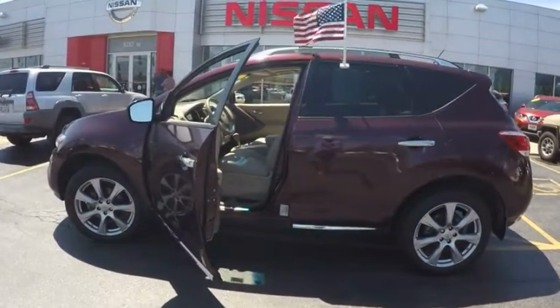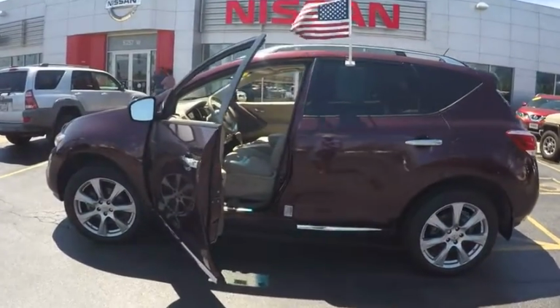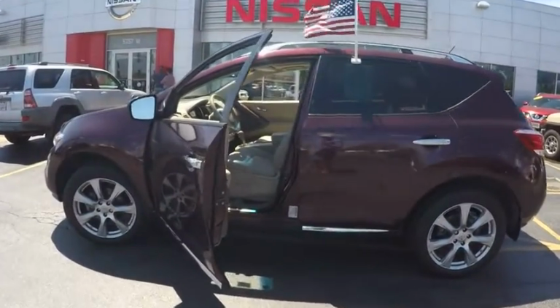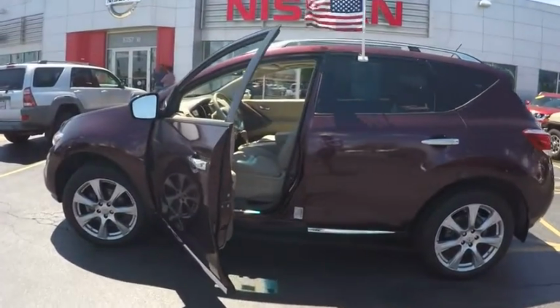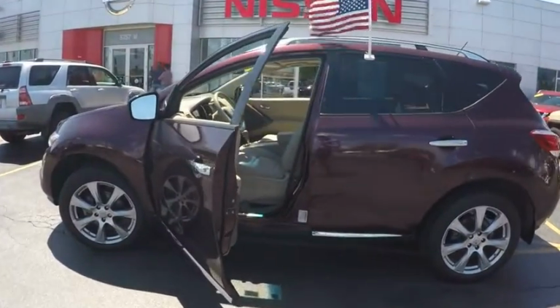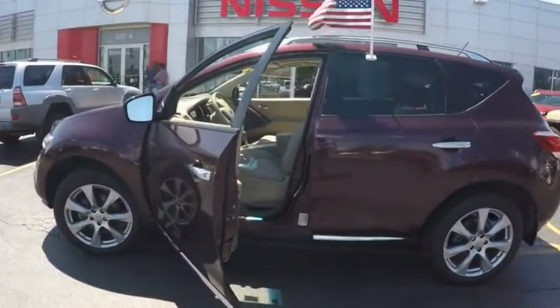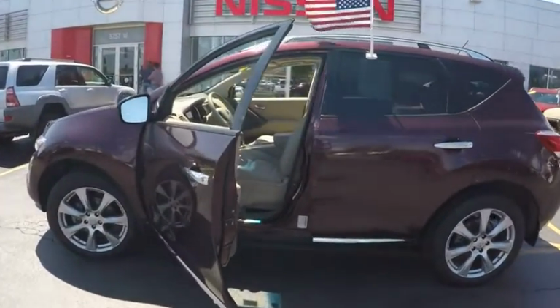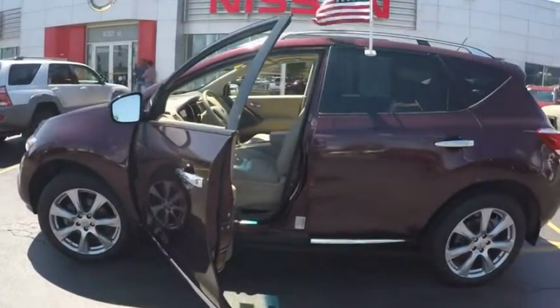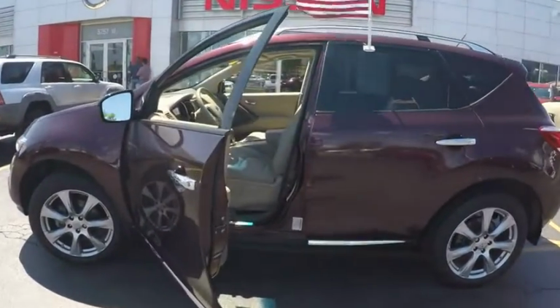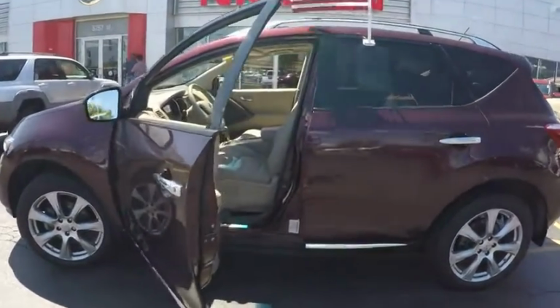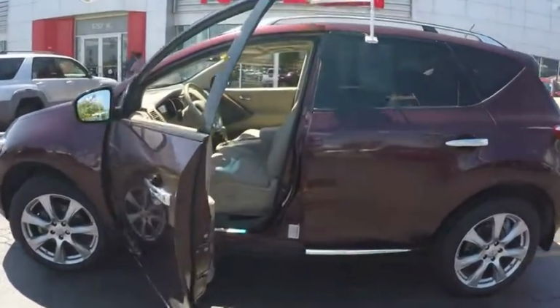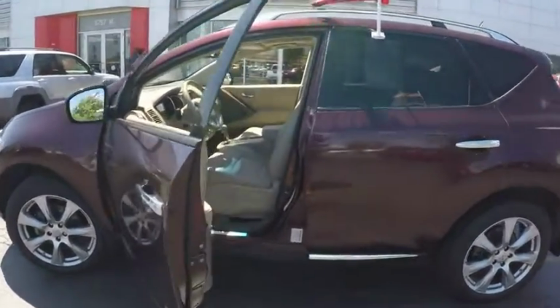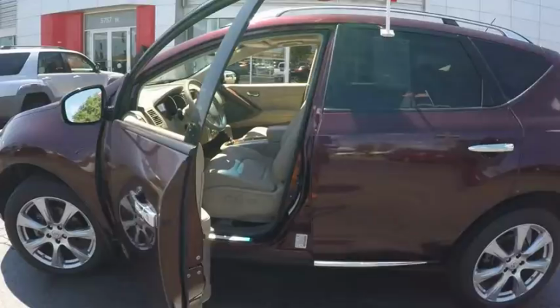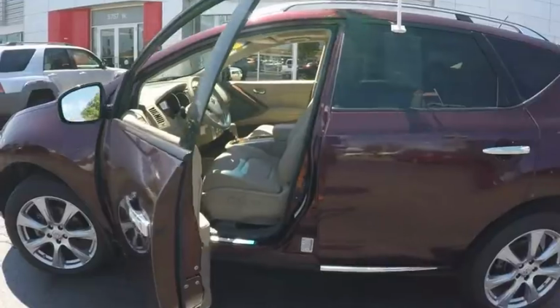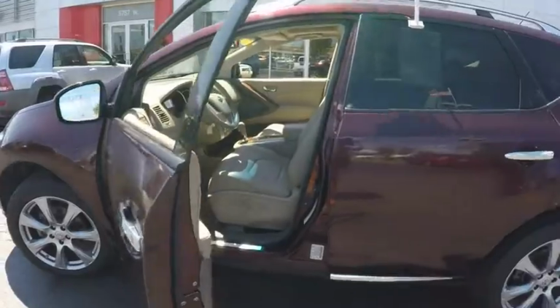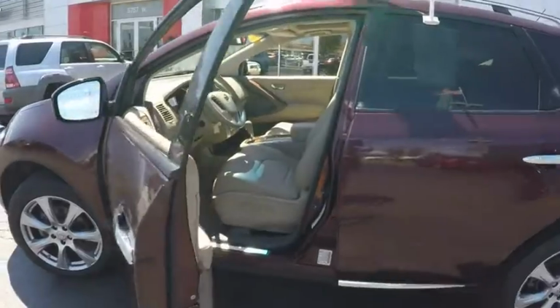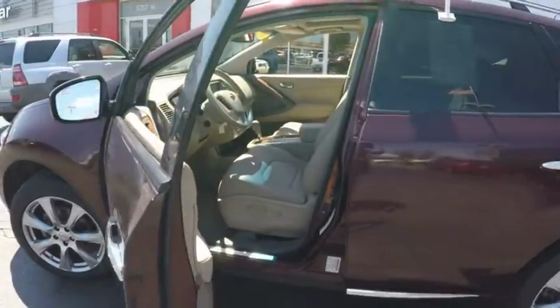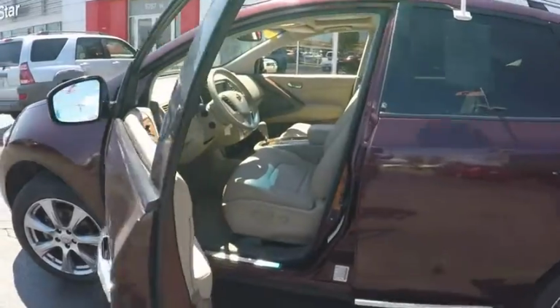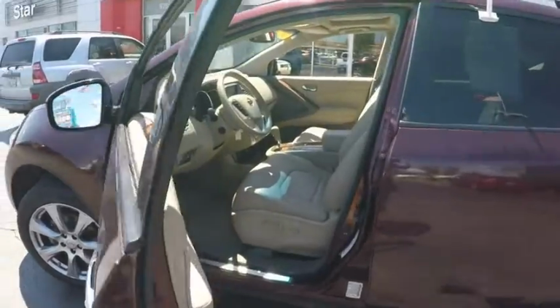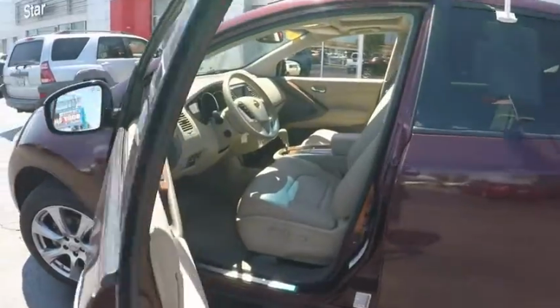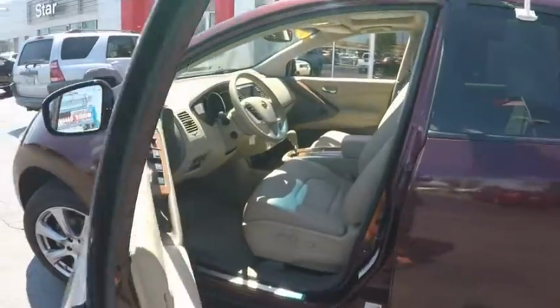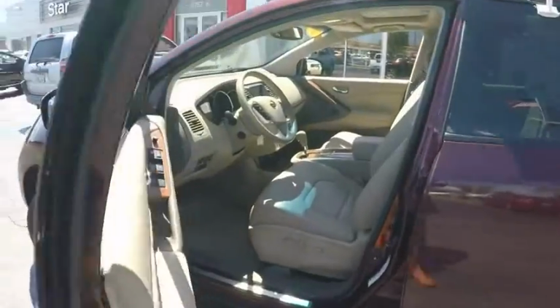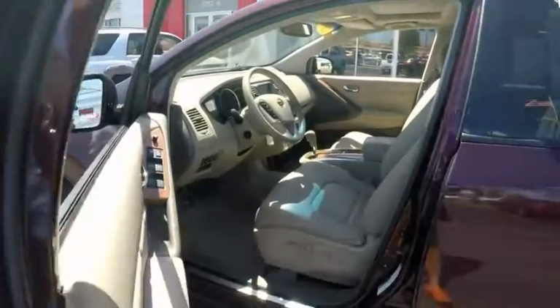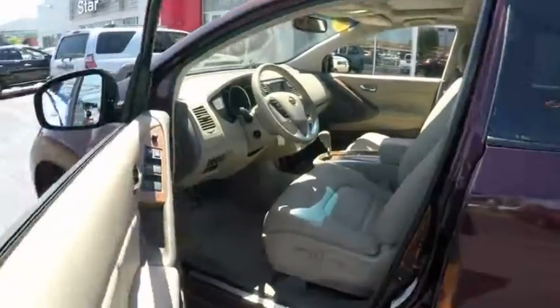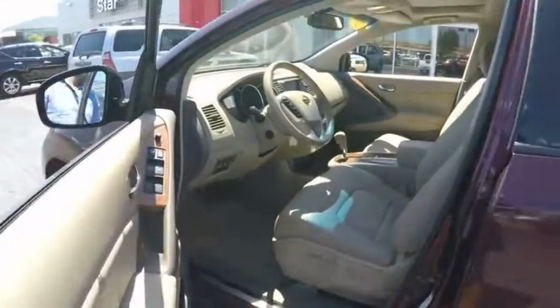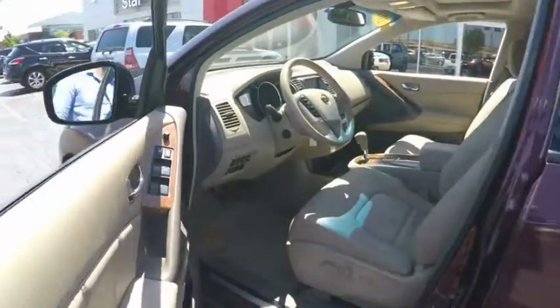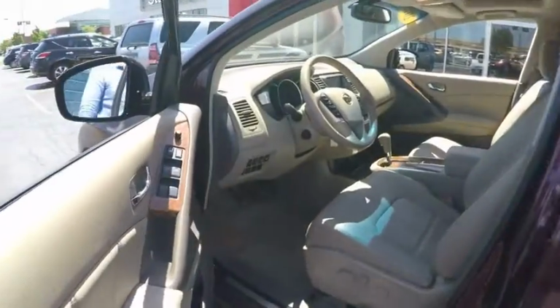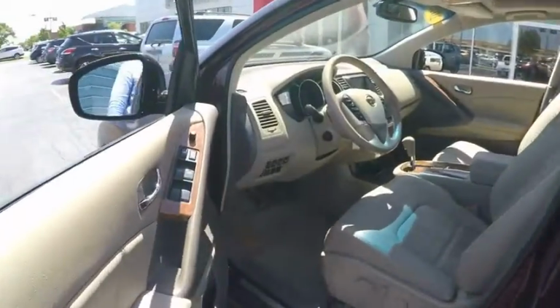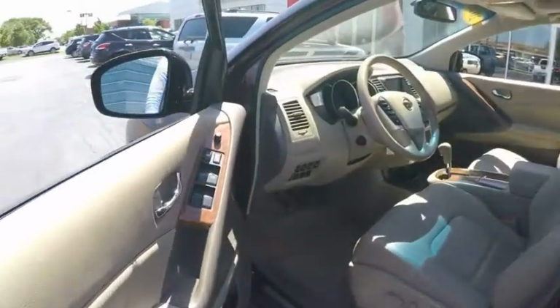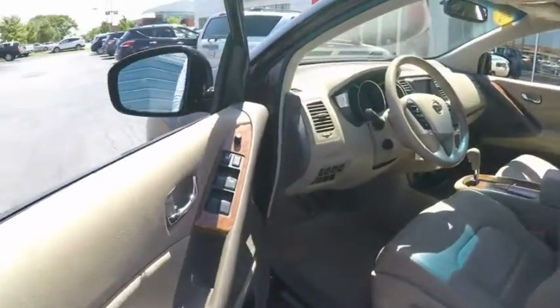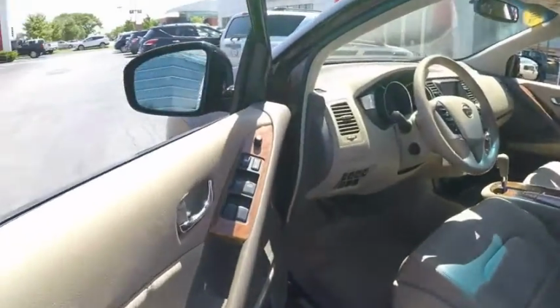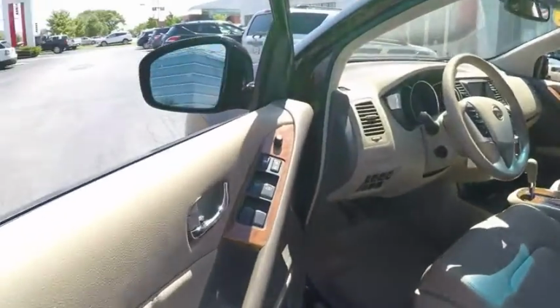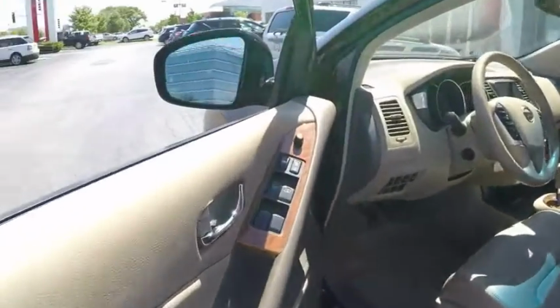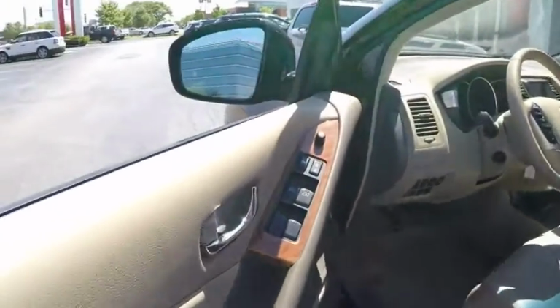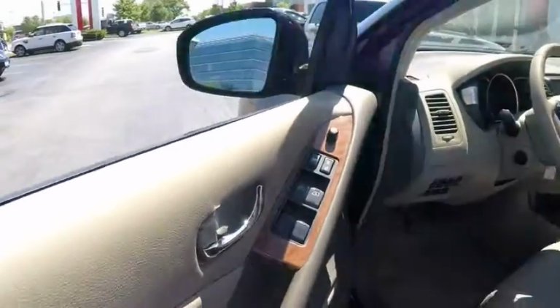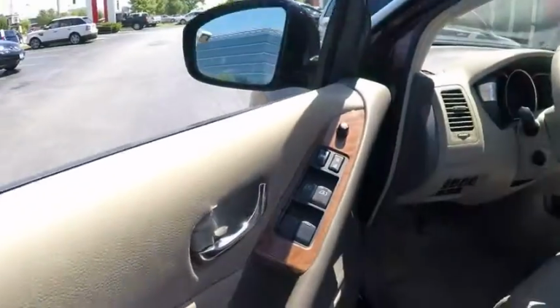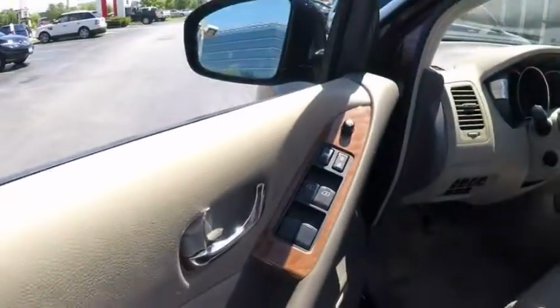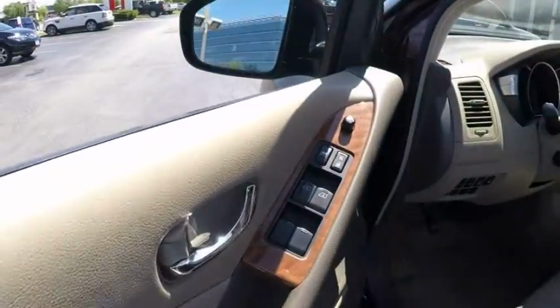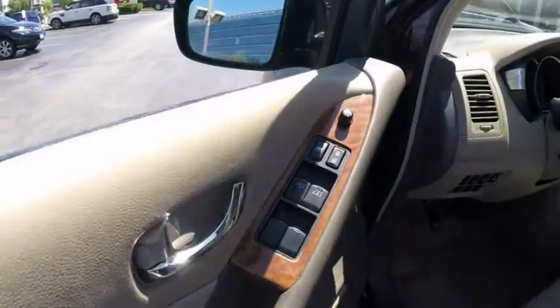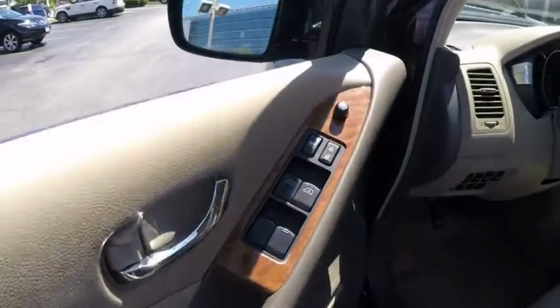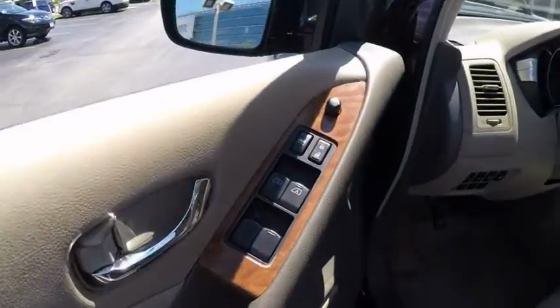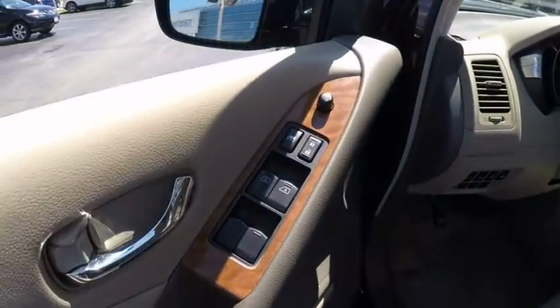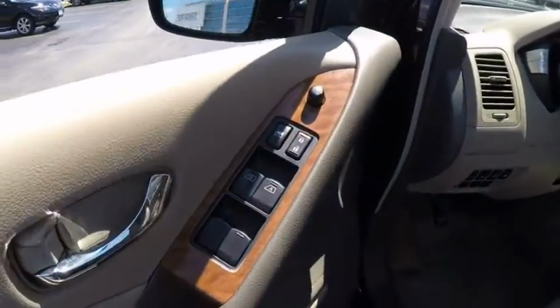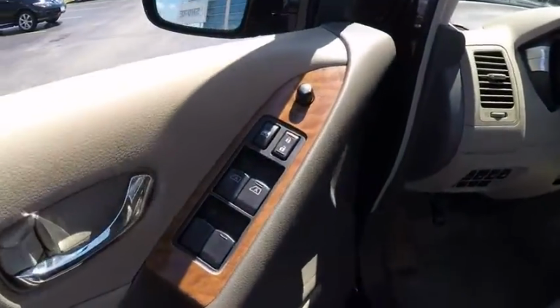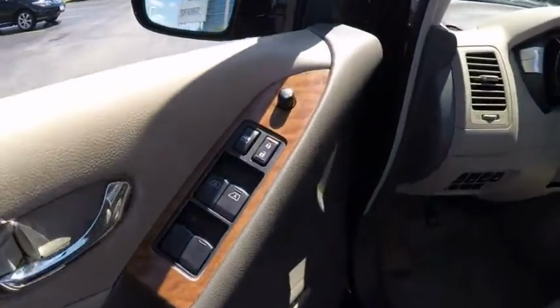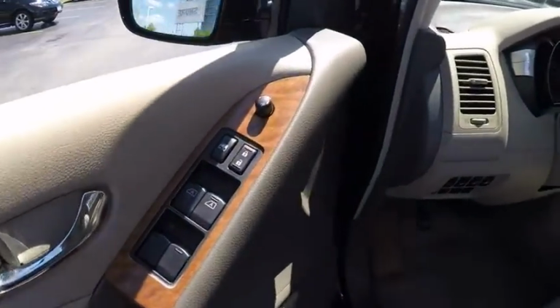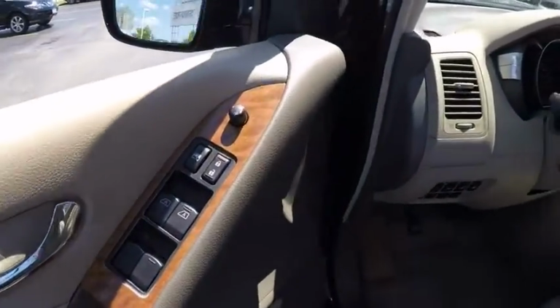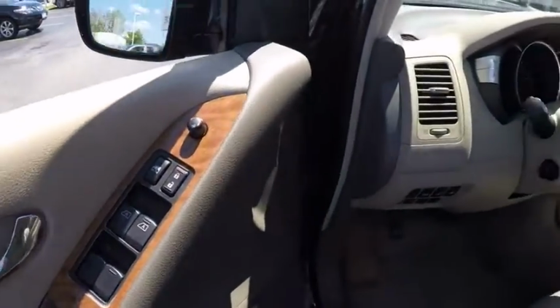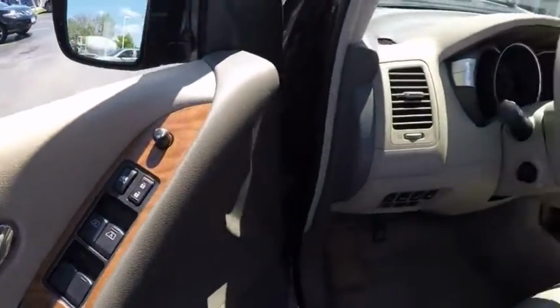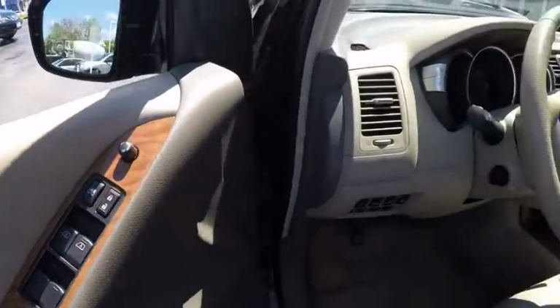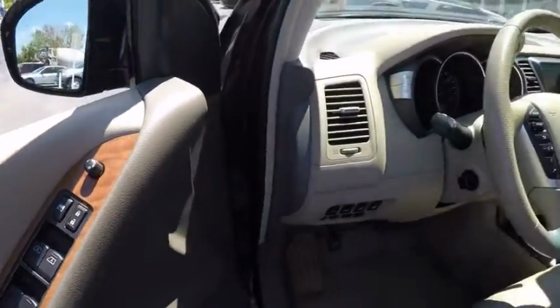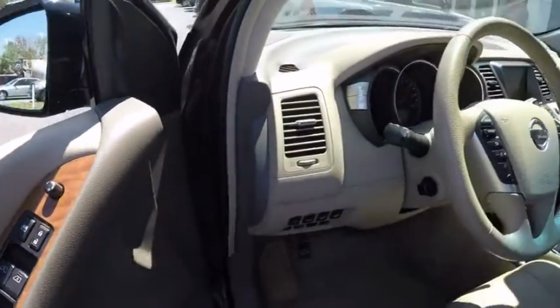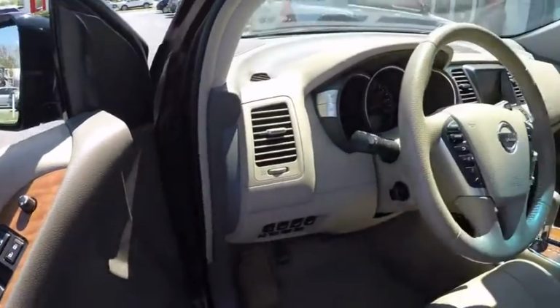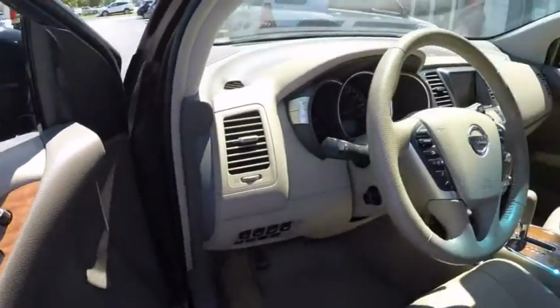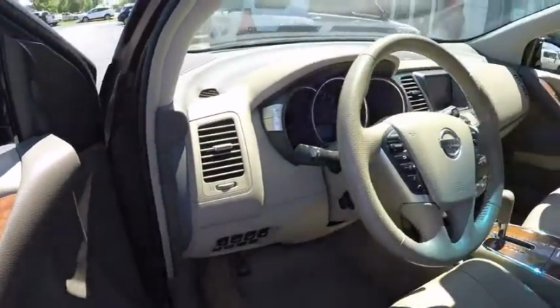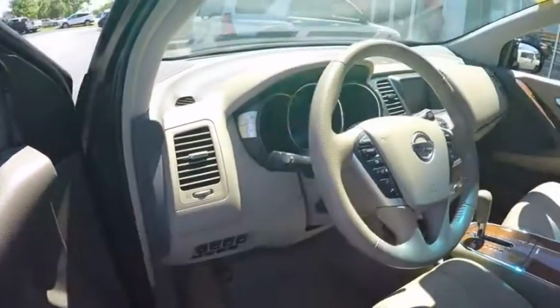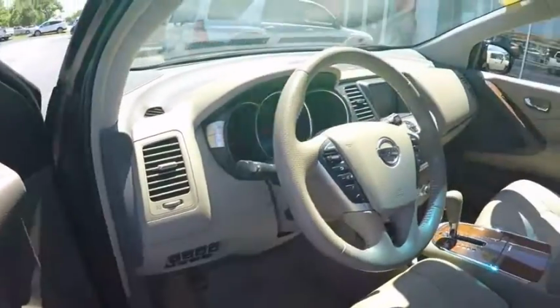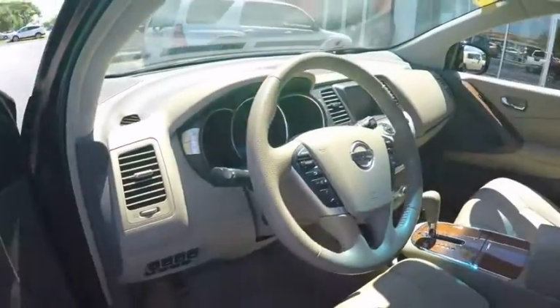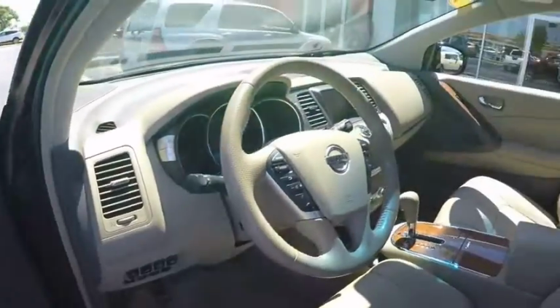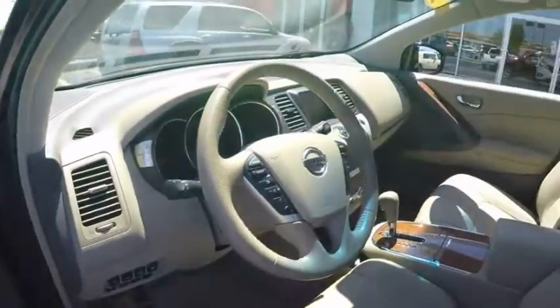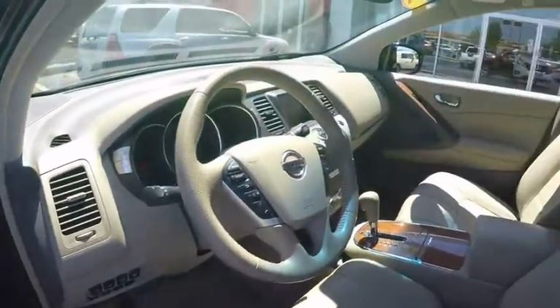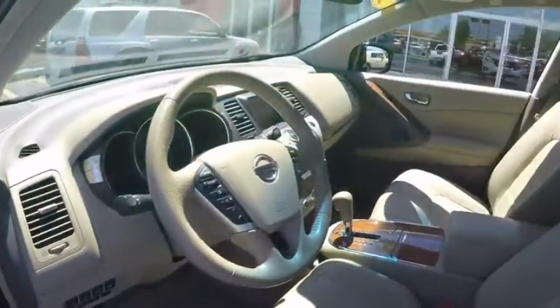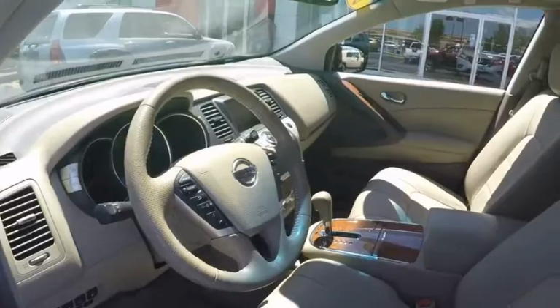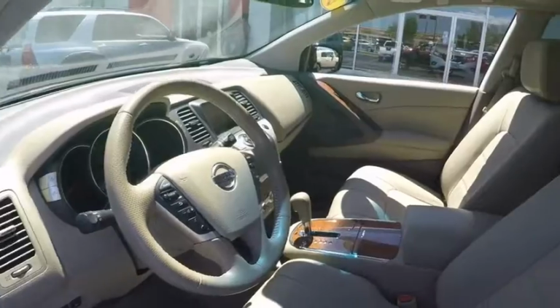Front alloy wheels, four-wheel disc brakes, center armrest, fog lights. Come take a test drive today.